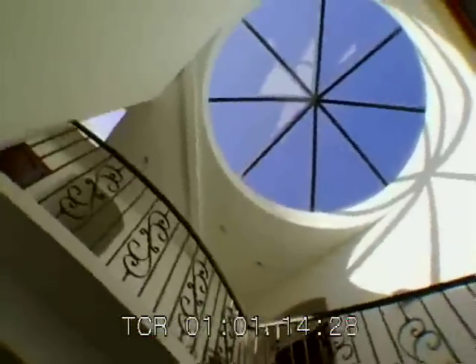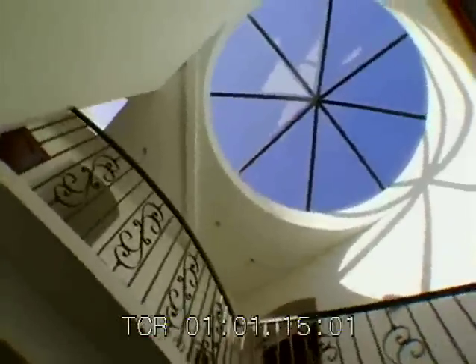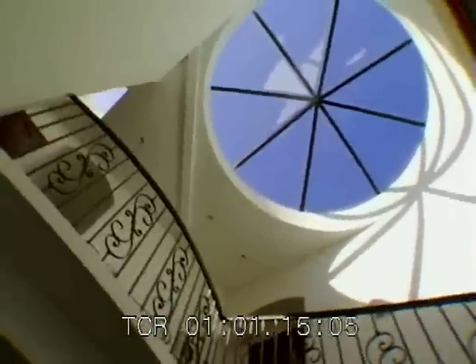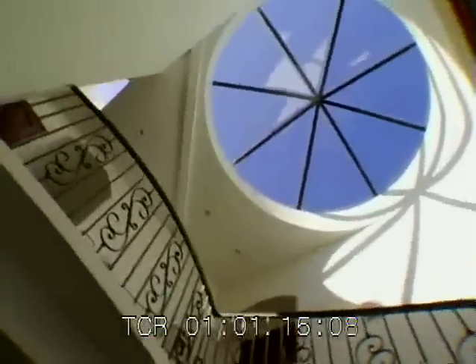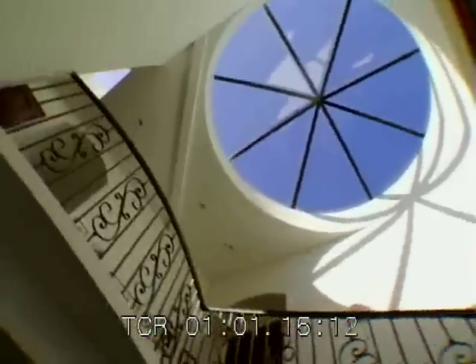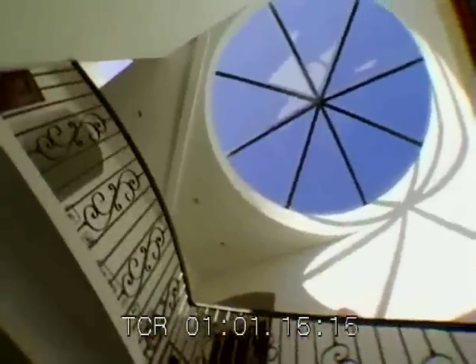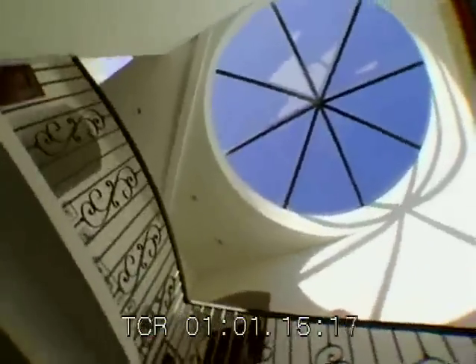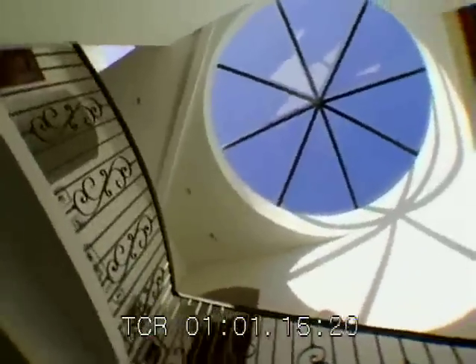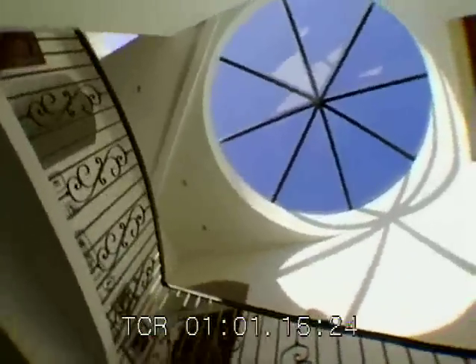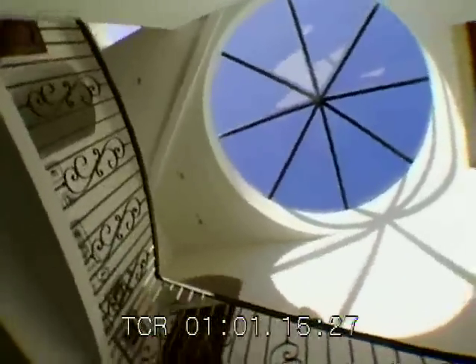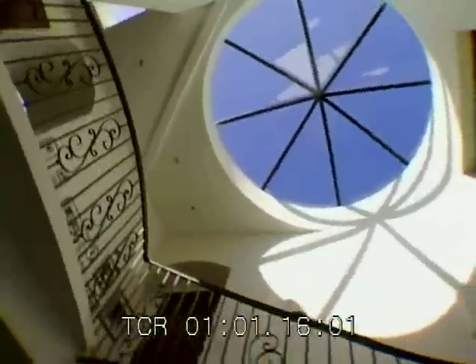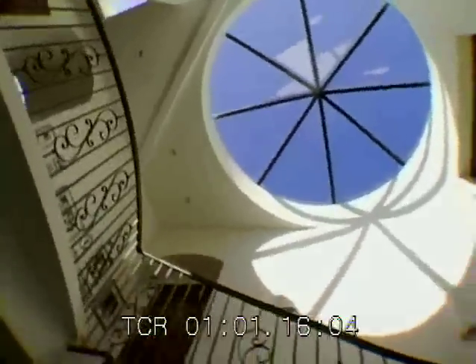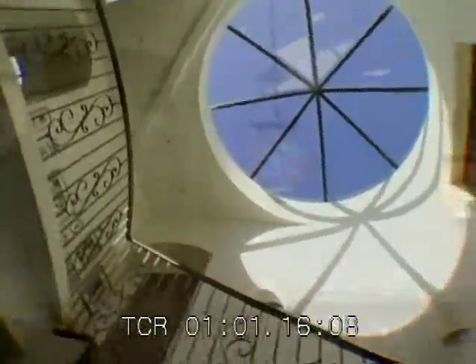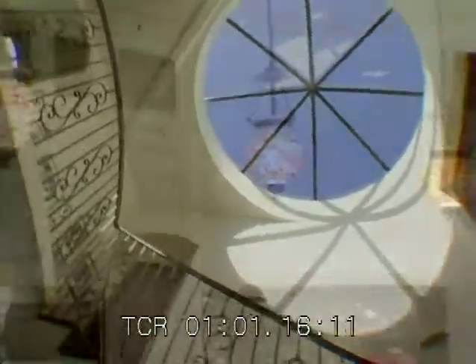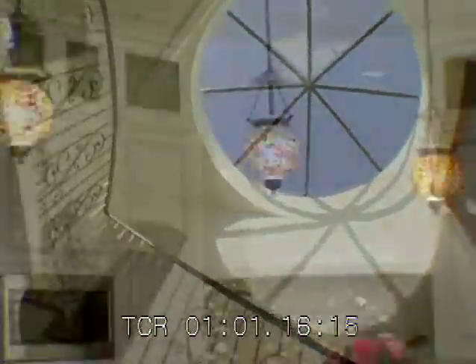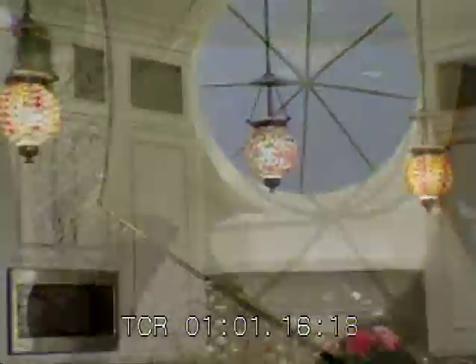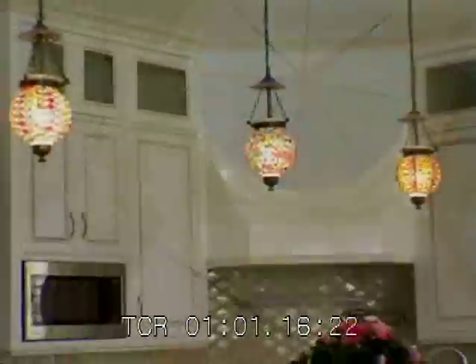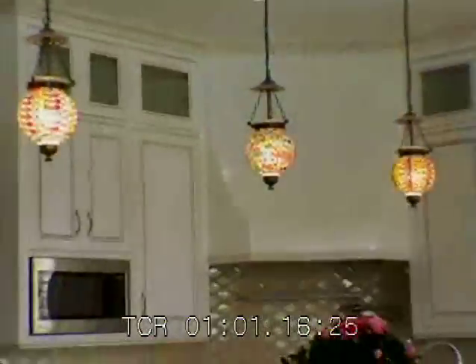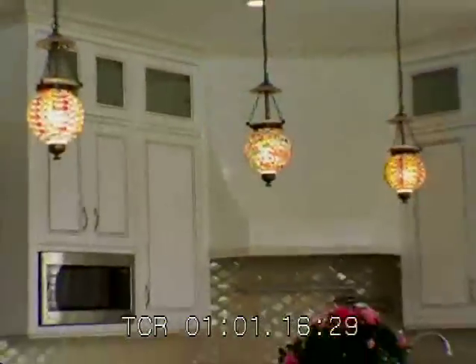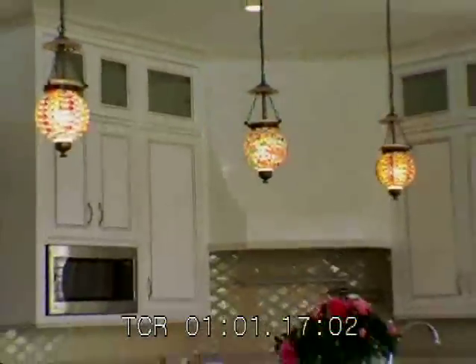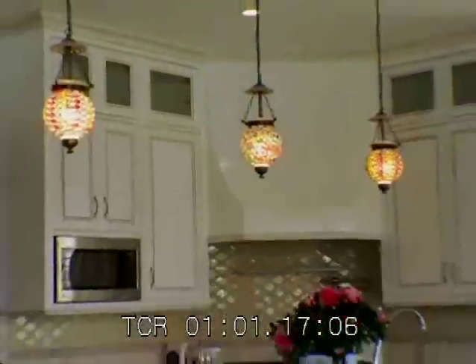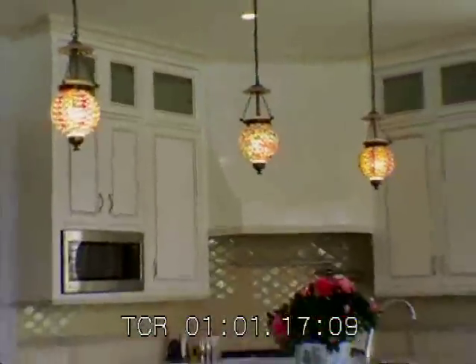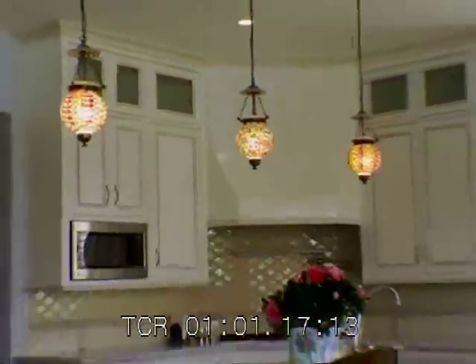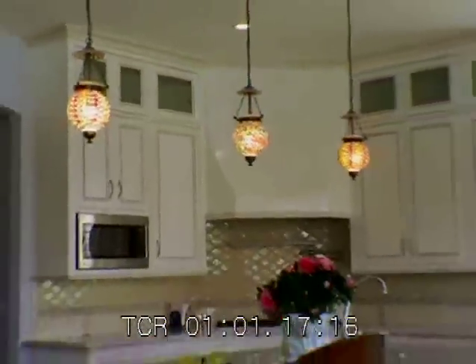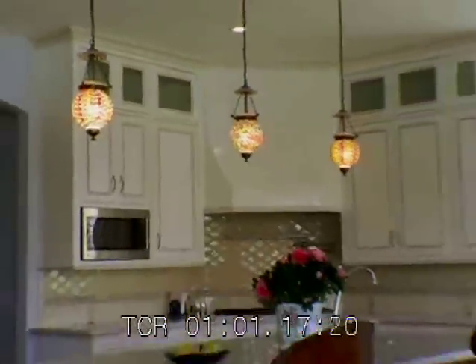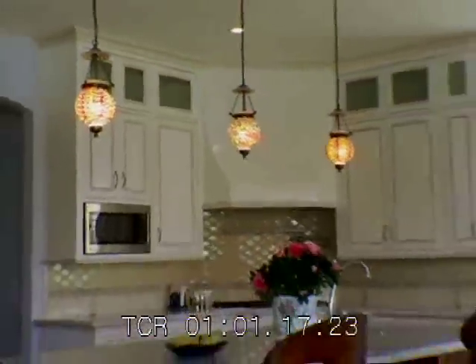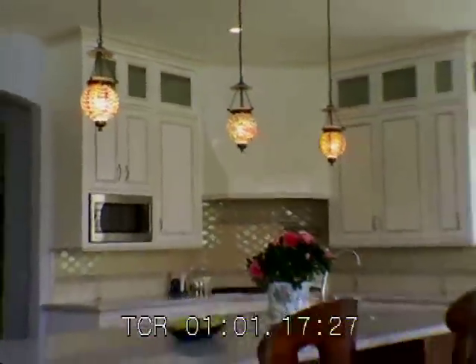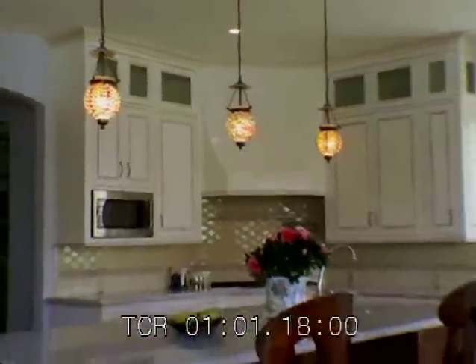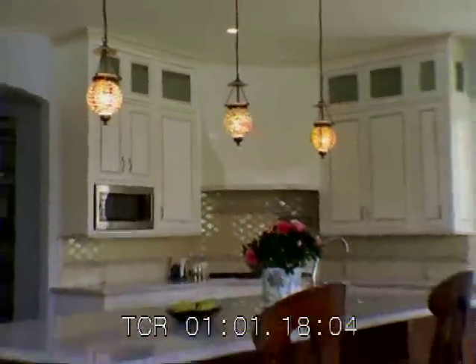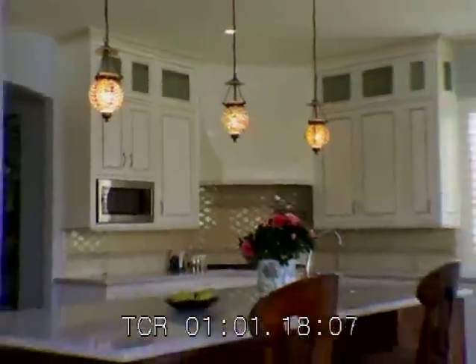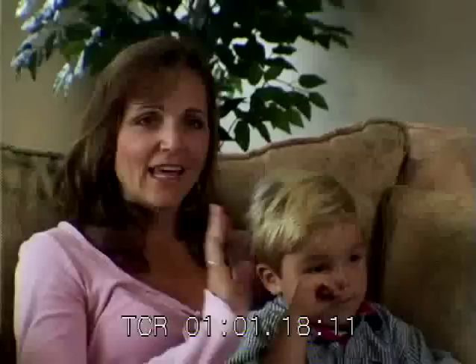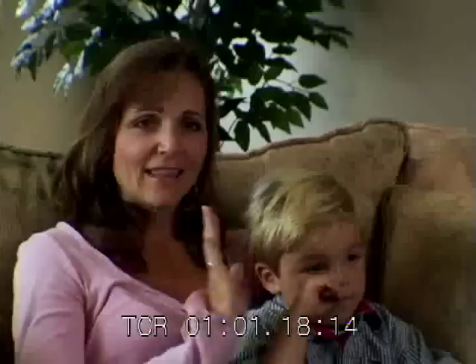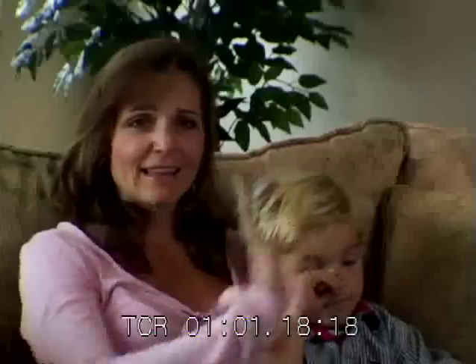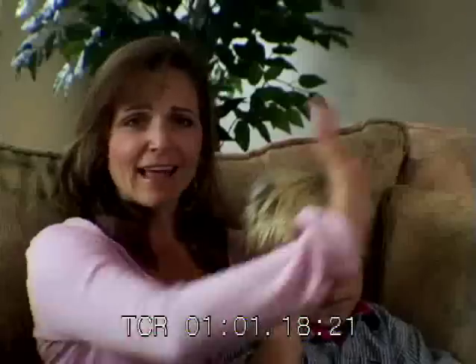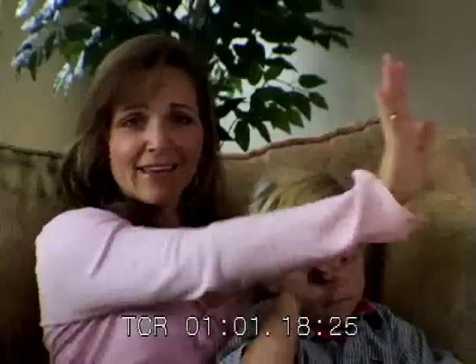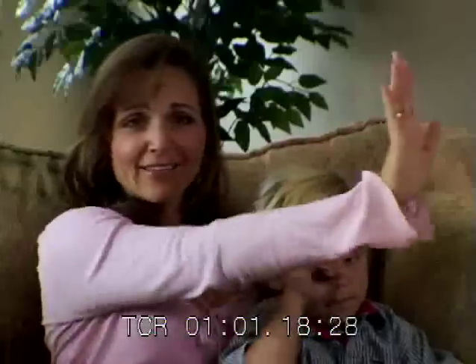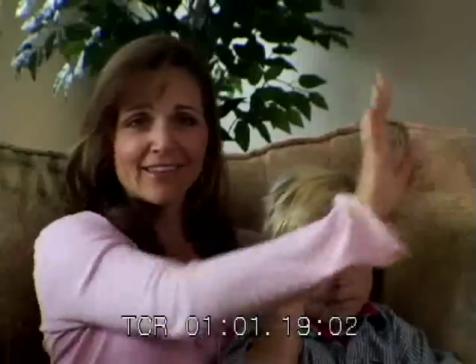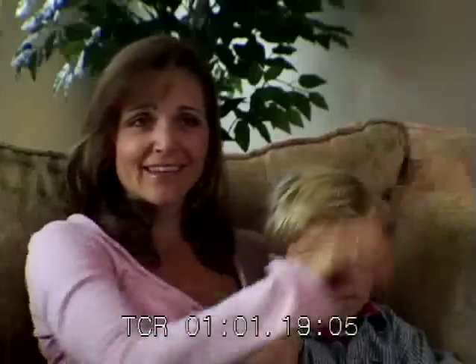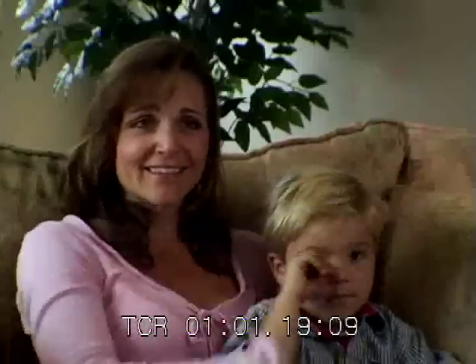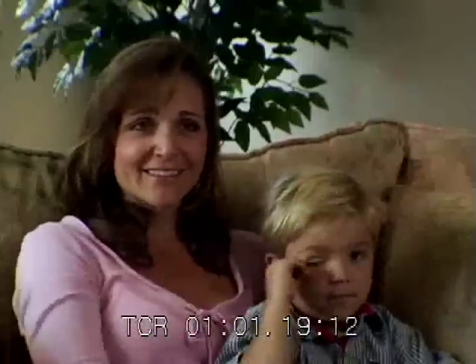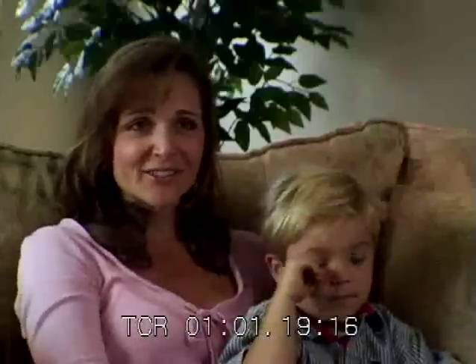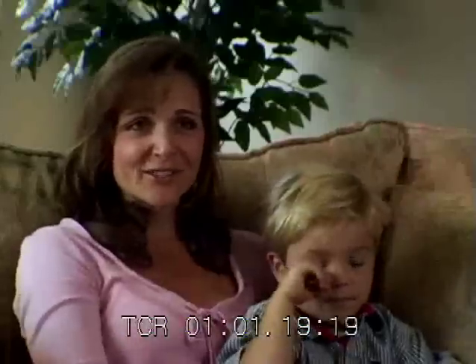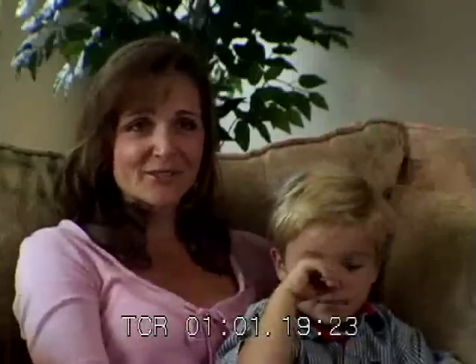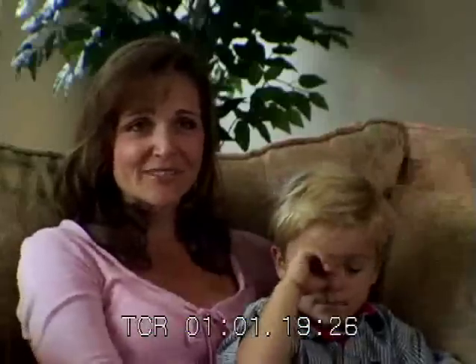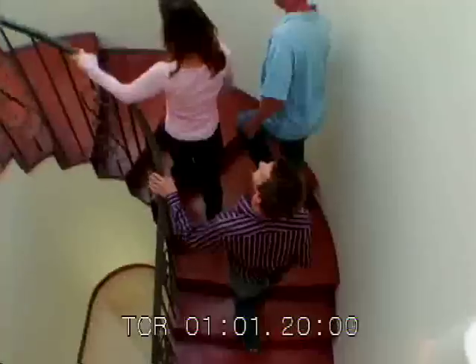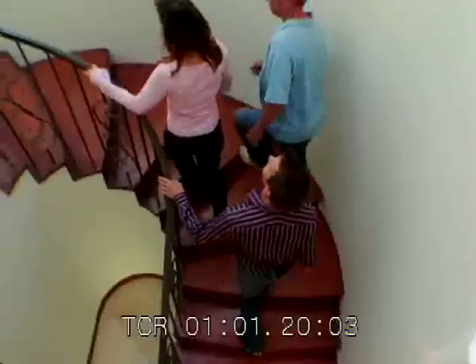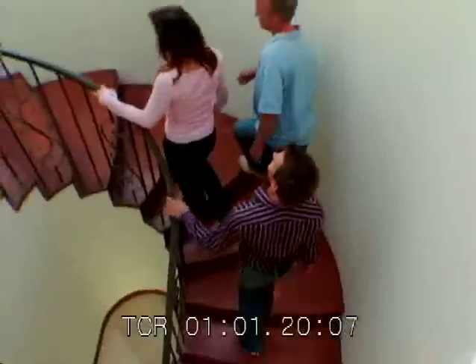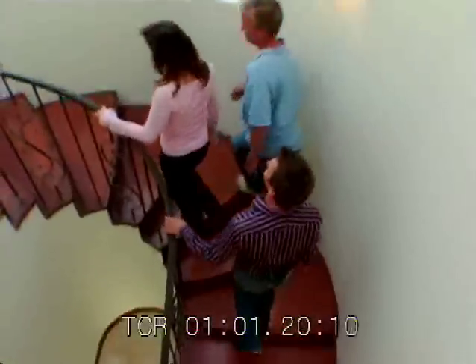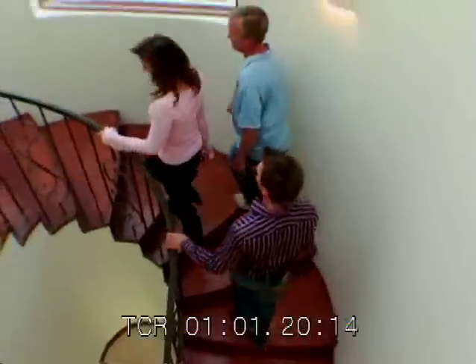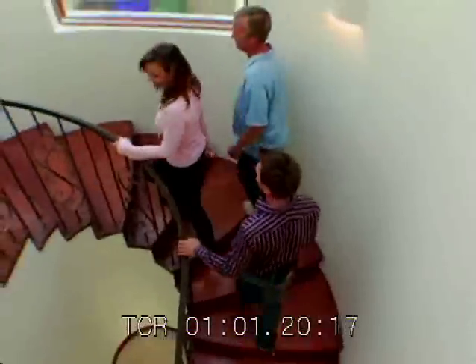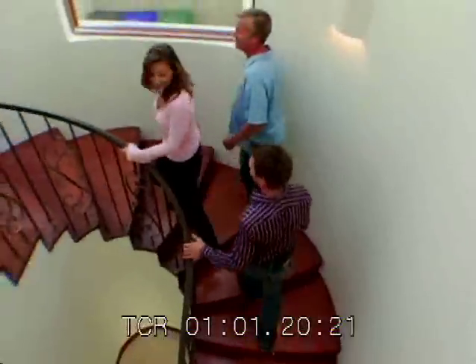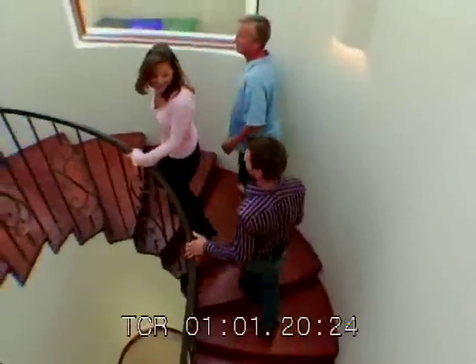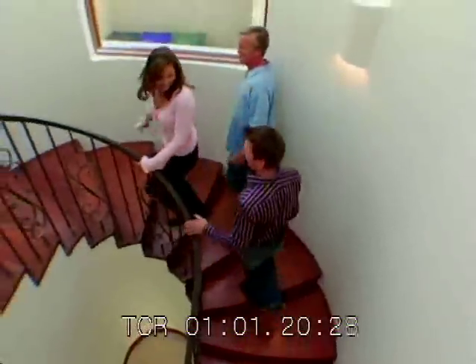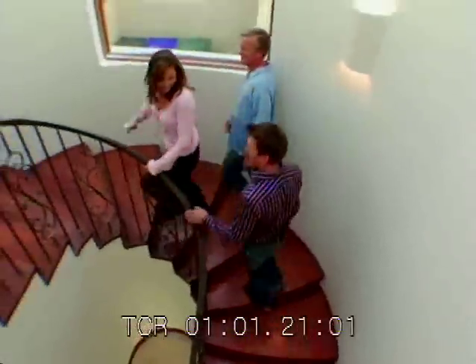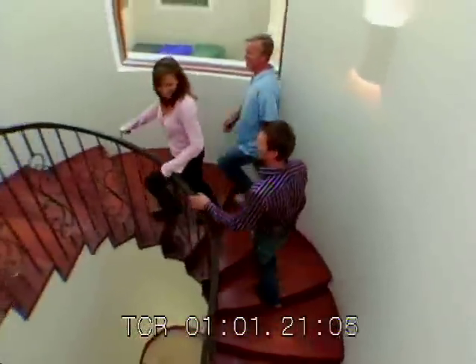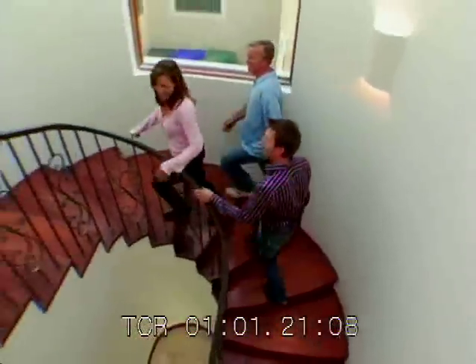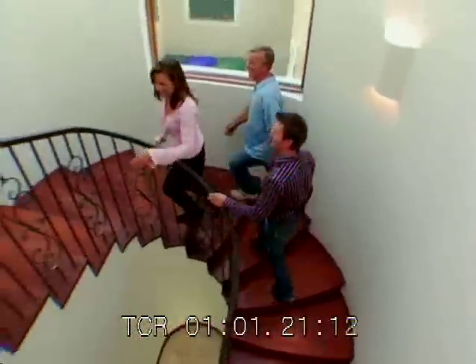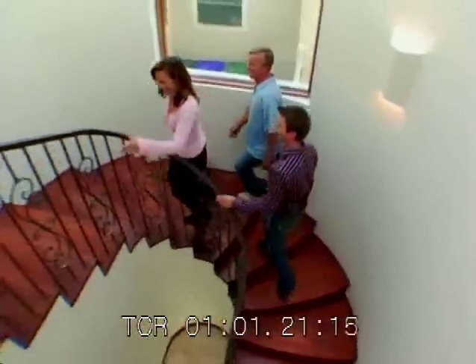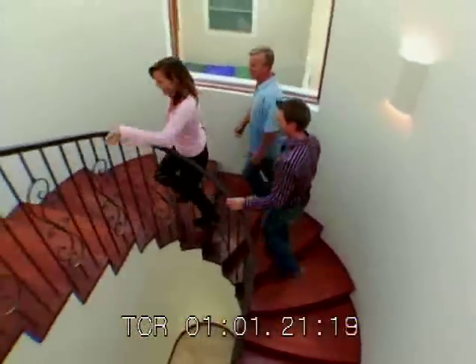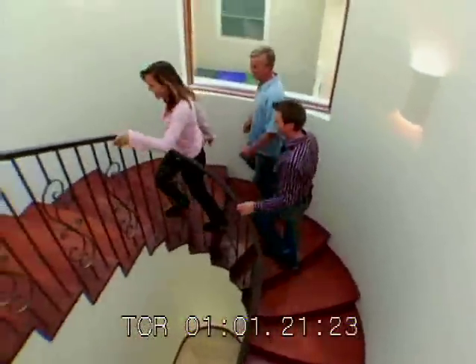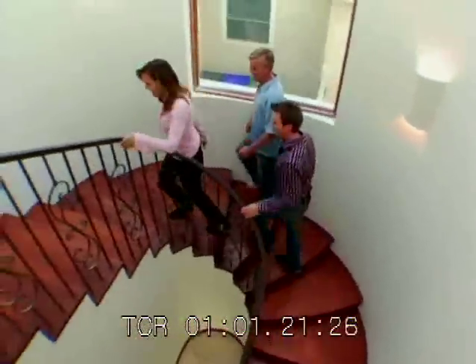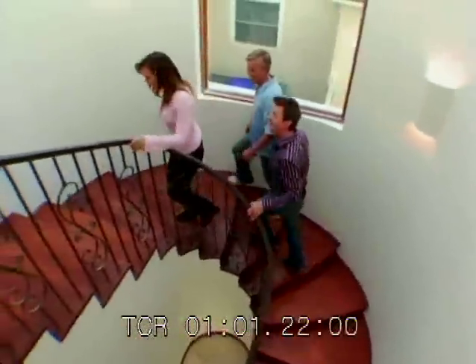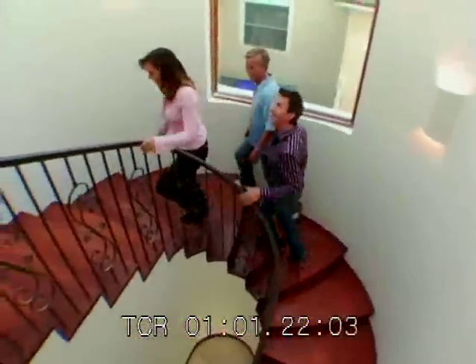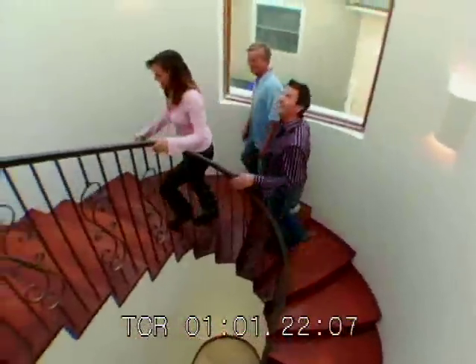We moved in about a year and a half ago, so the laundry room was kind of the last thing to do, but it's definitely a room that we want to be functional.